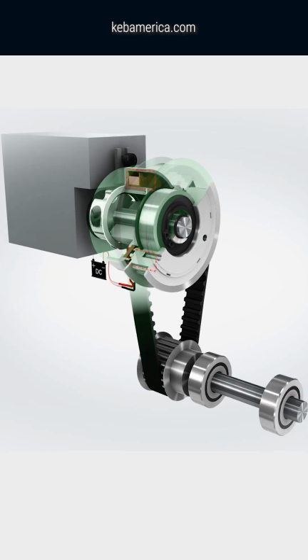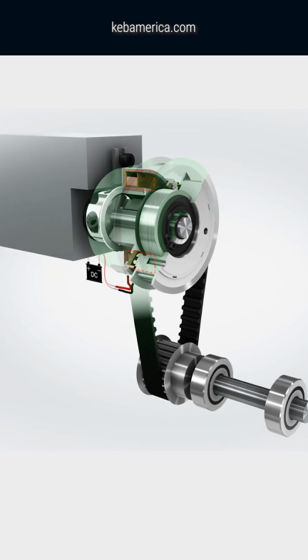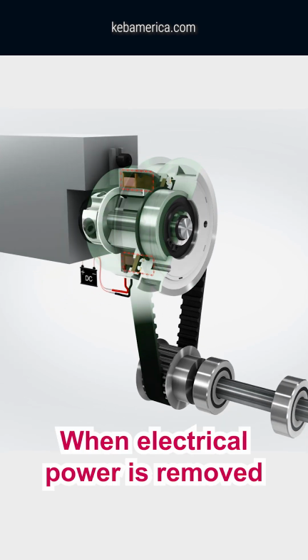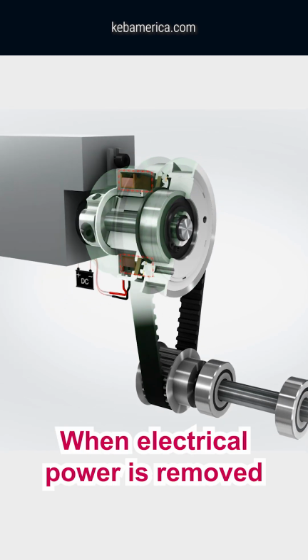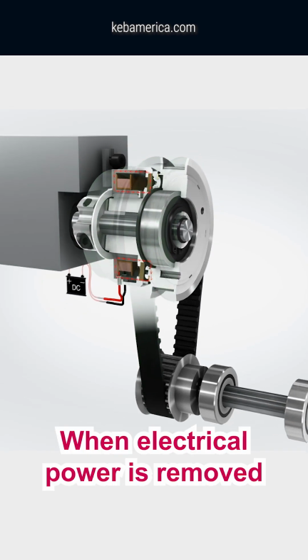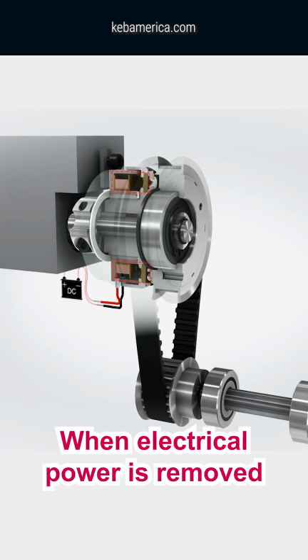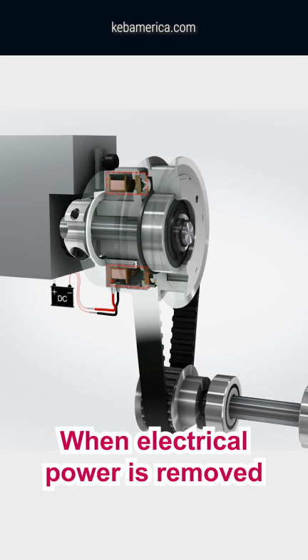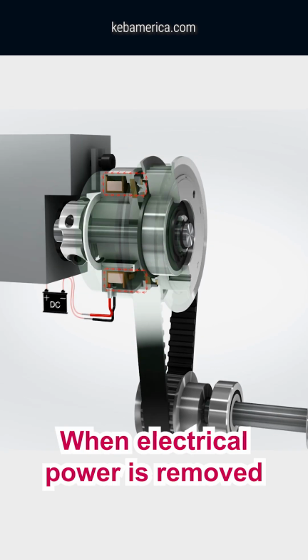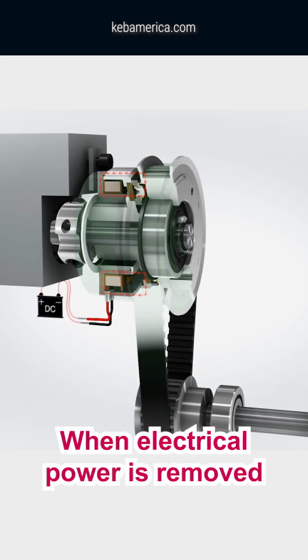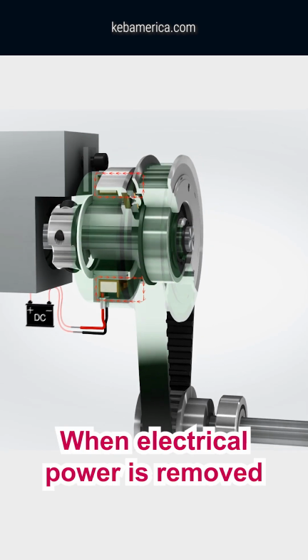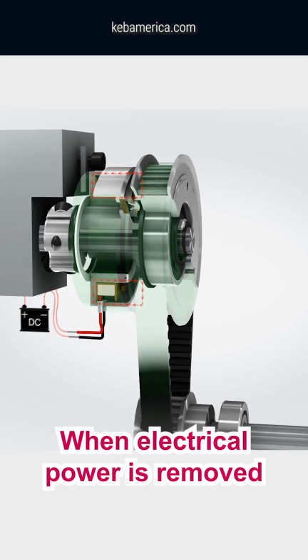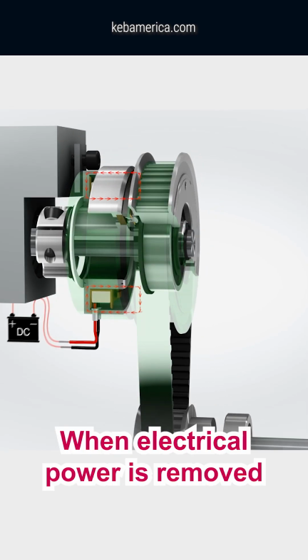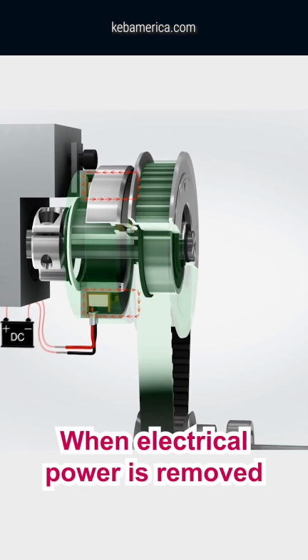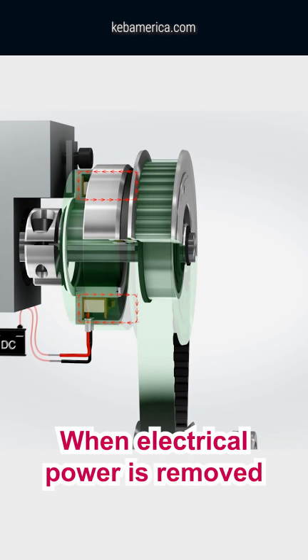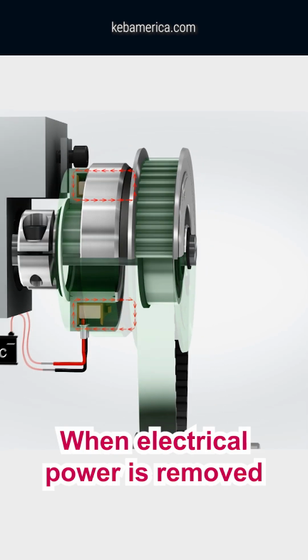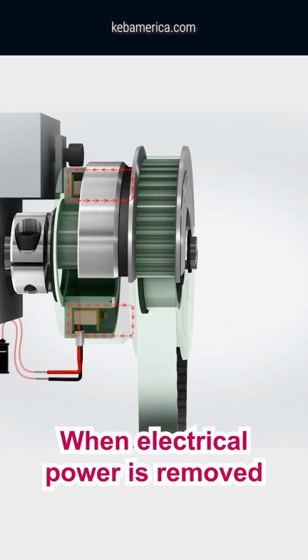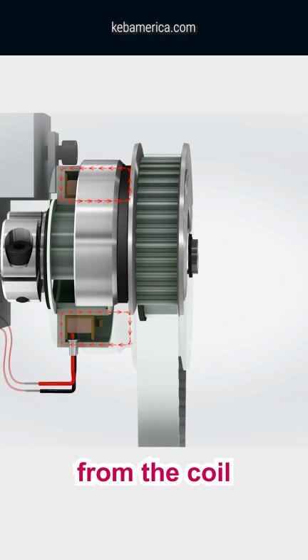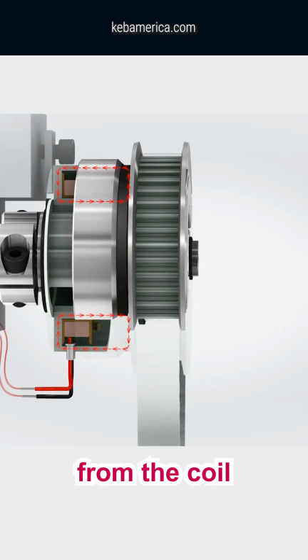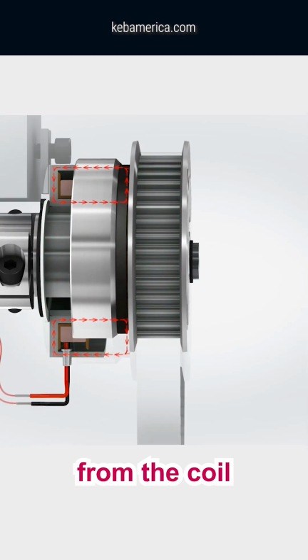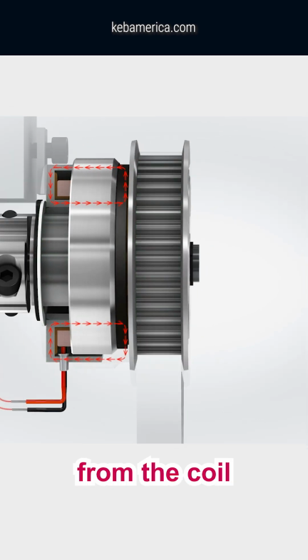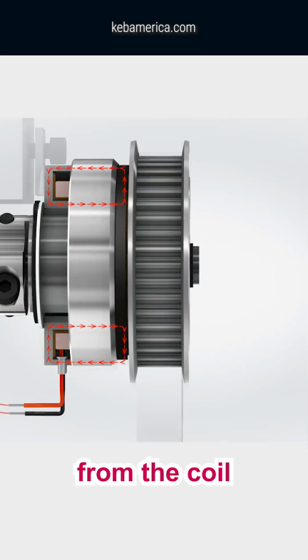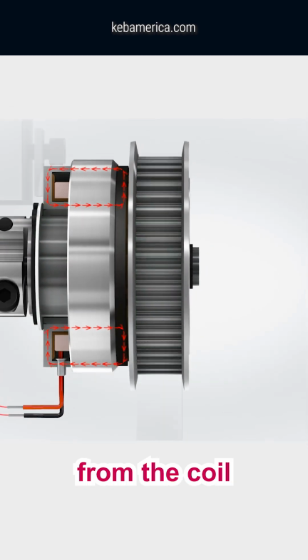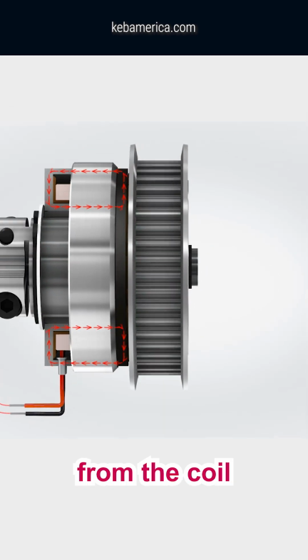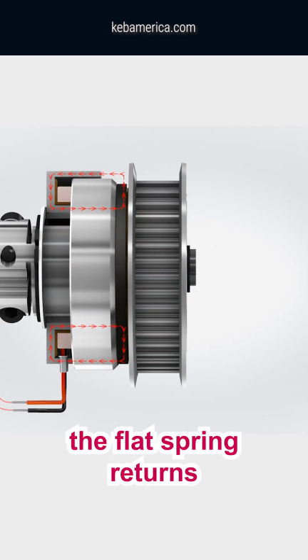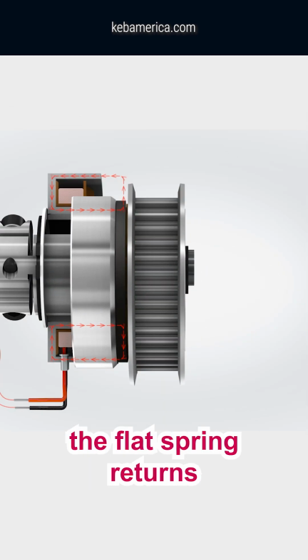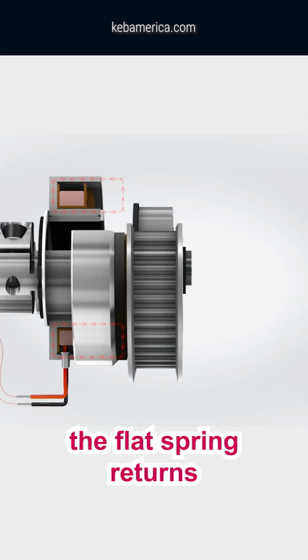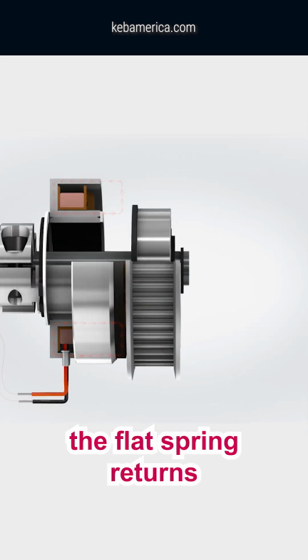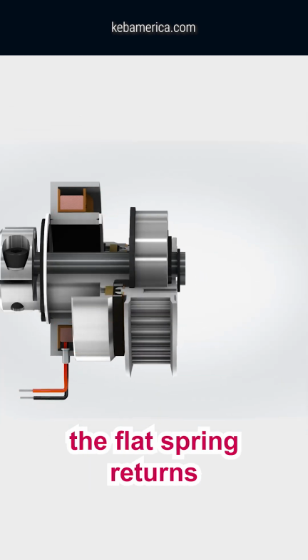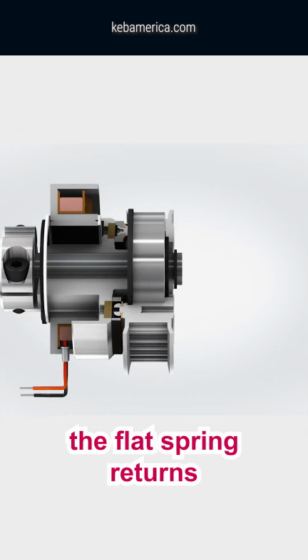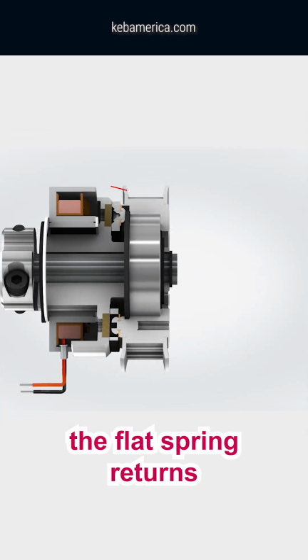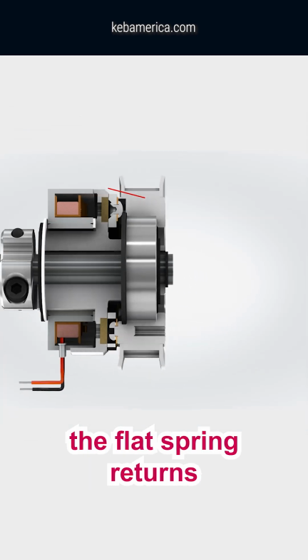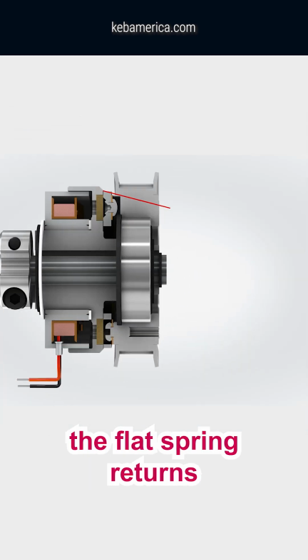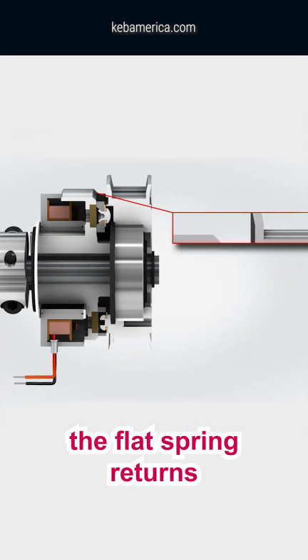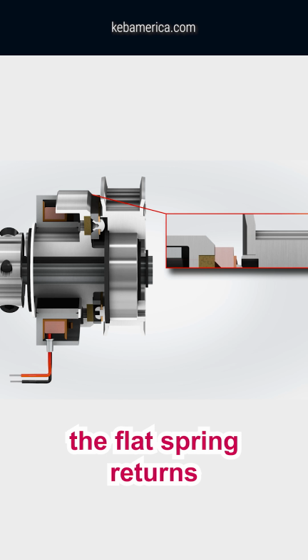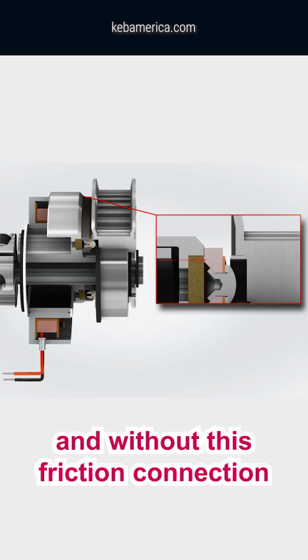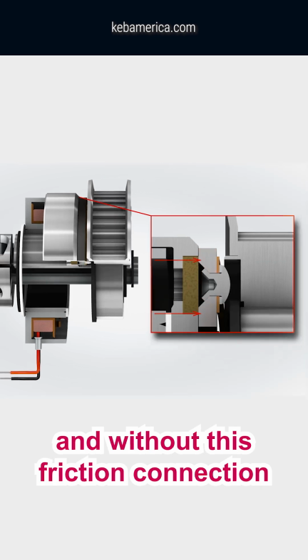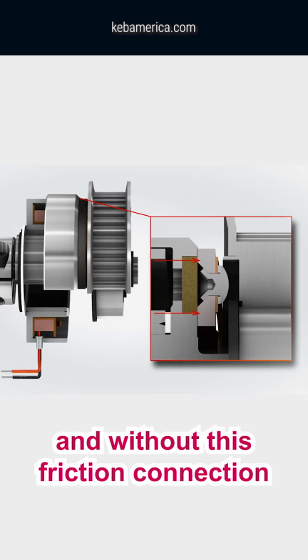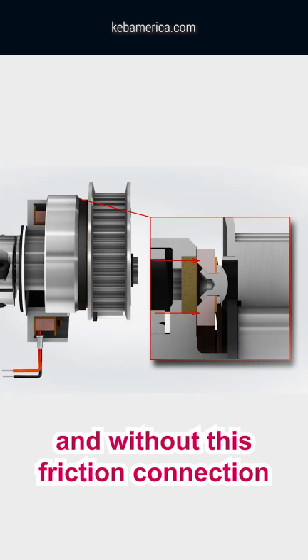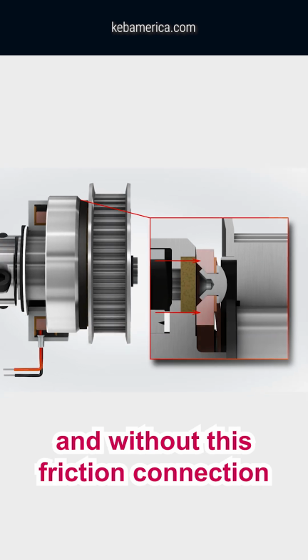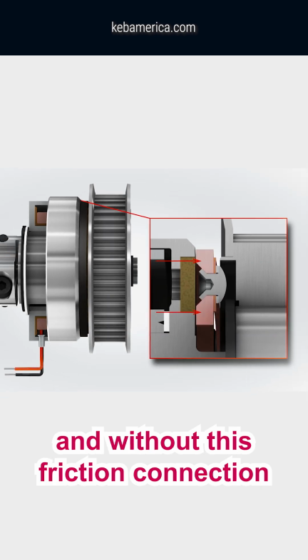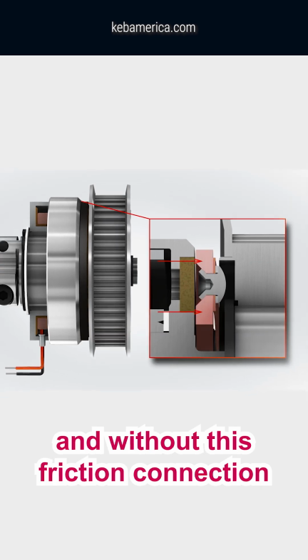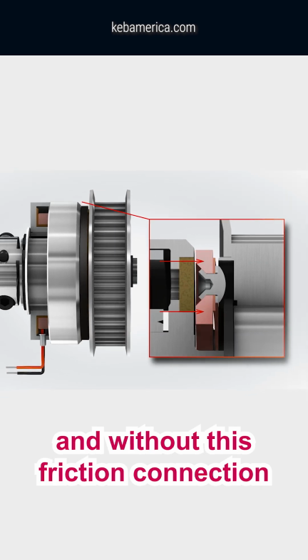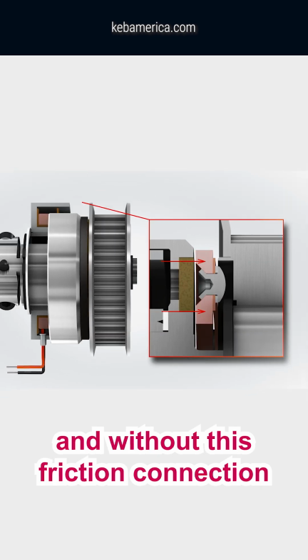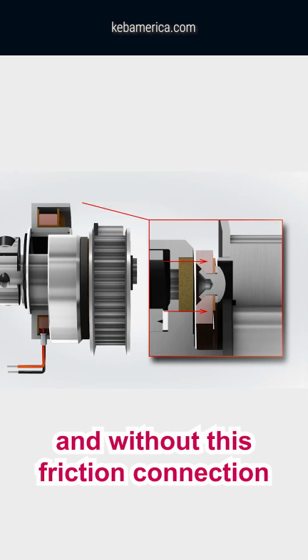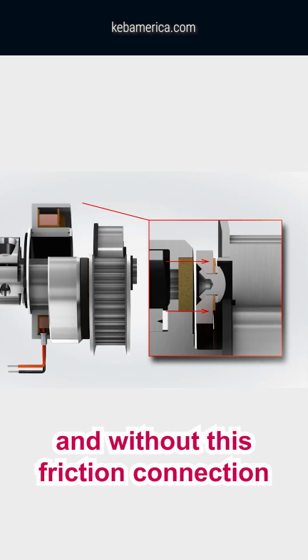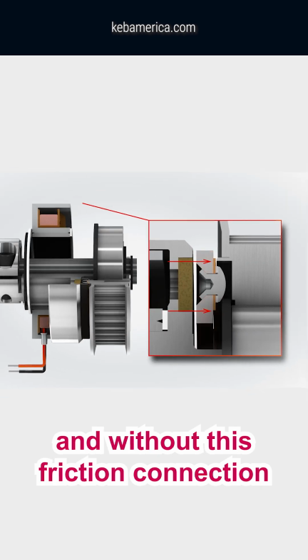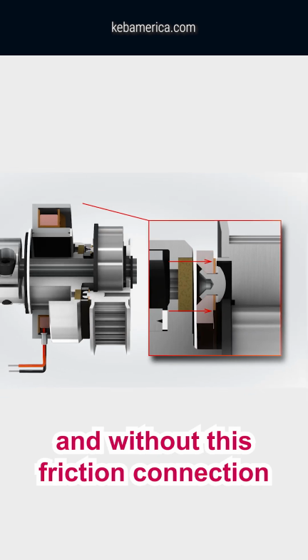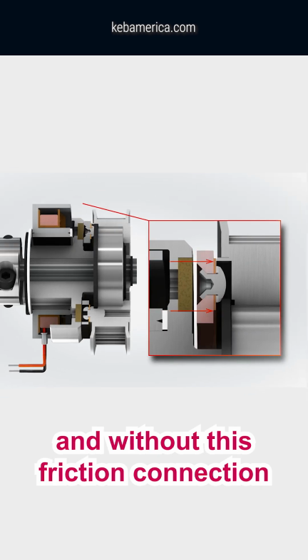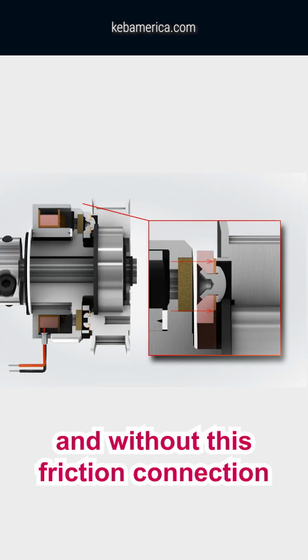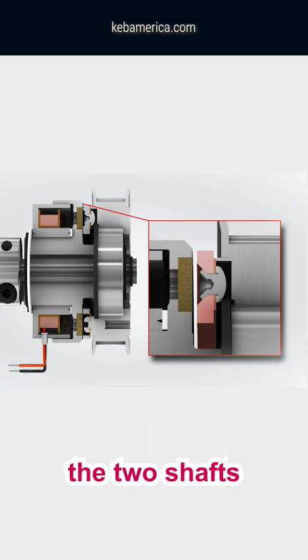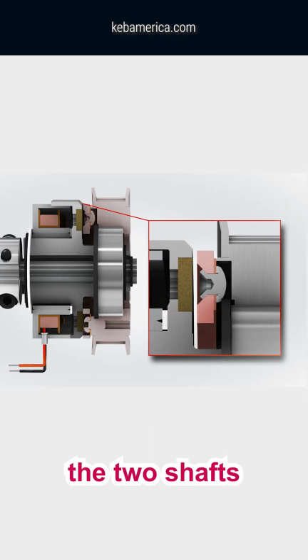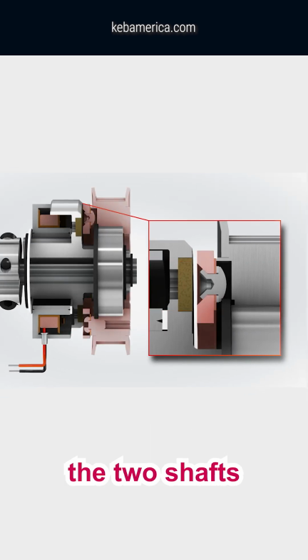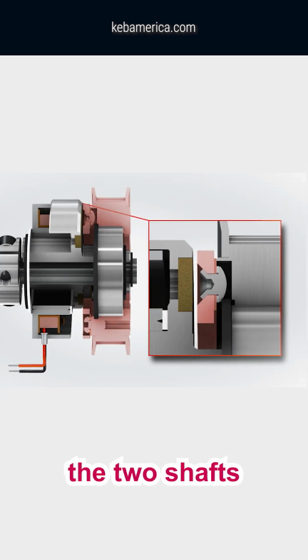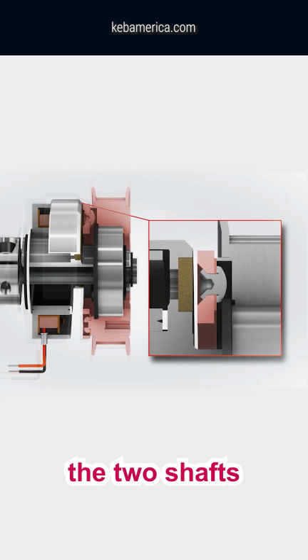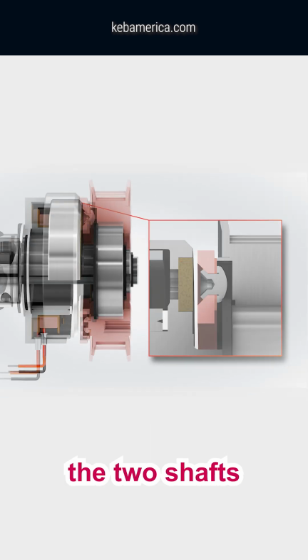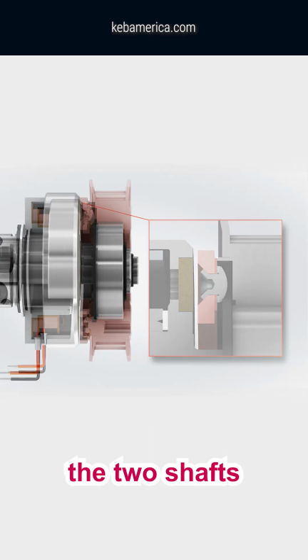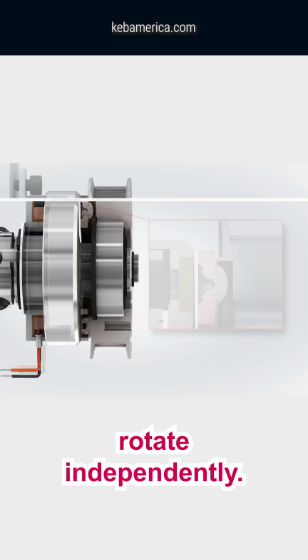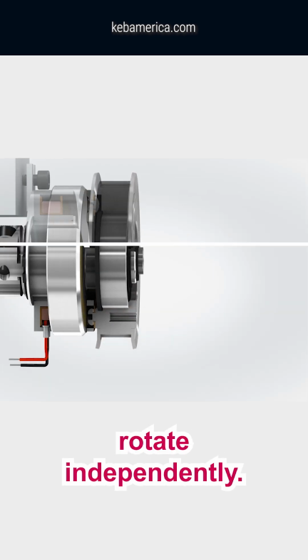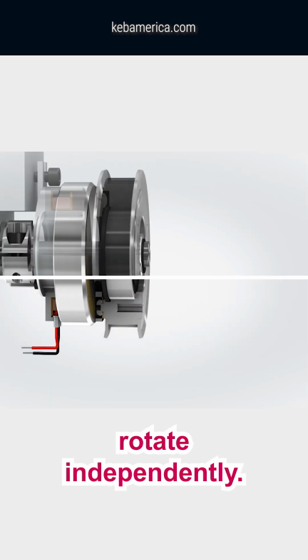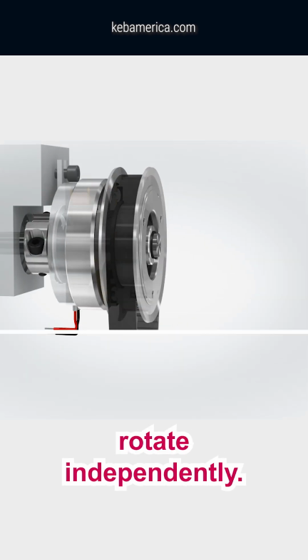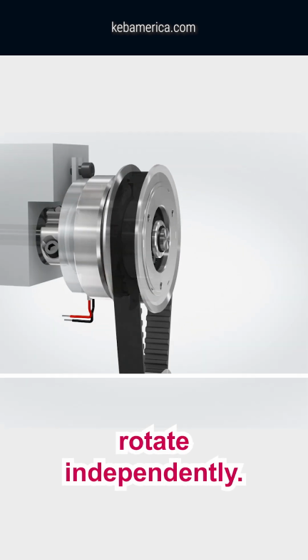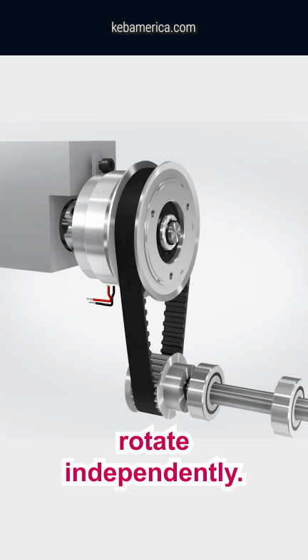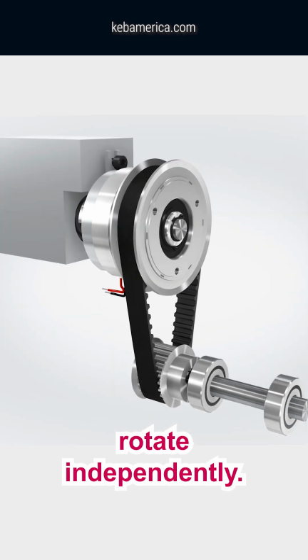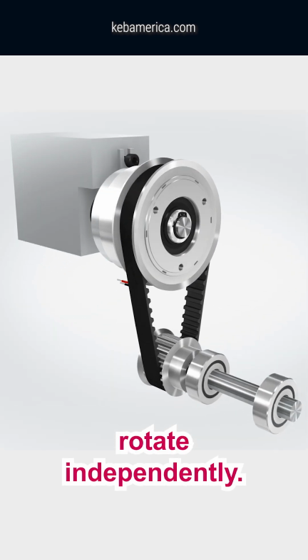When electrical power is removed from the coil, the flat spring returns, and without this friction connection, the two shafts rotate independently.